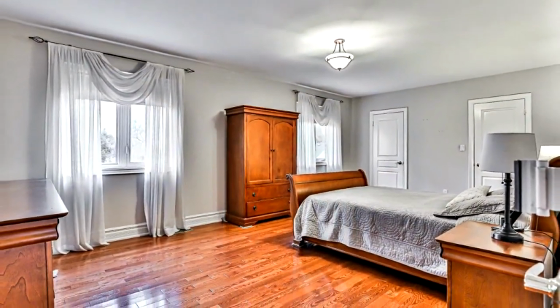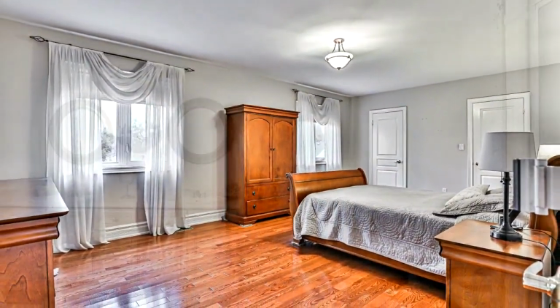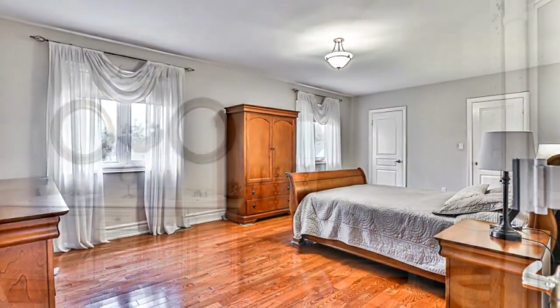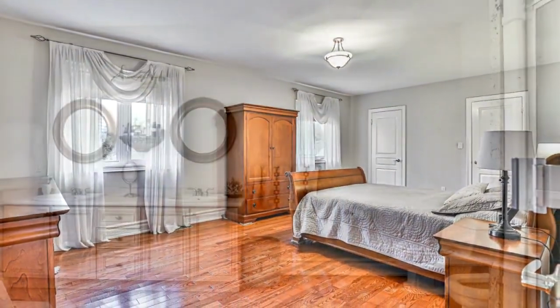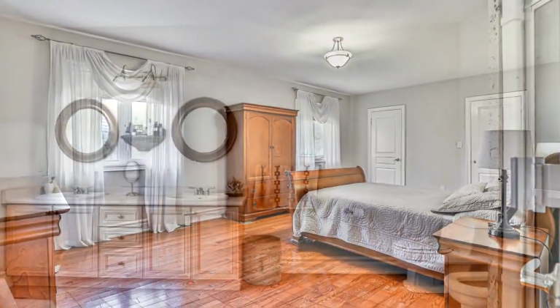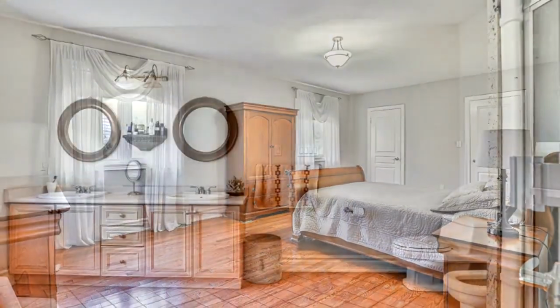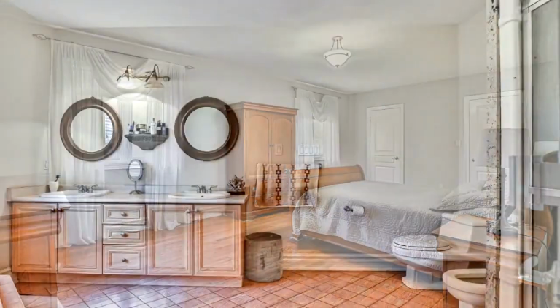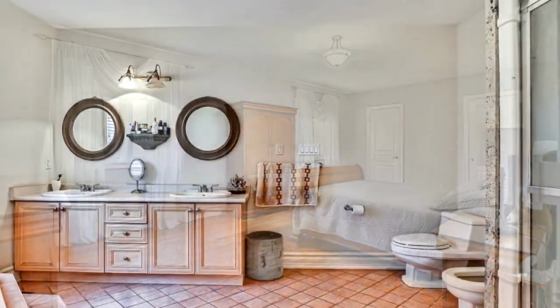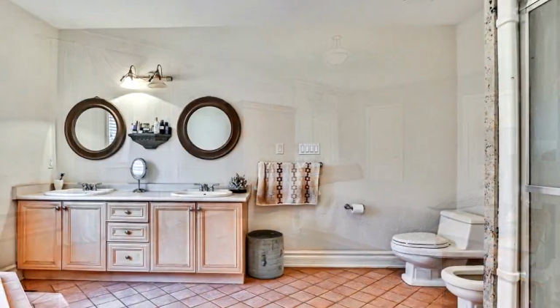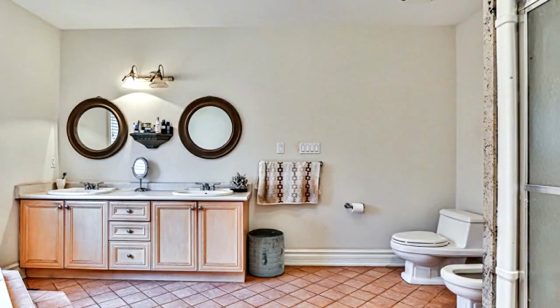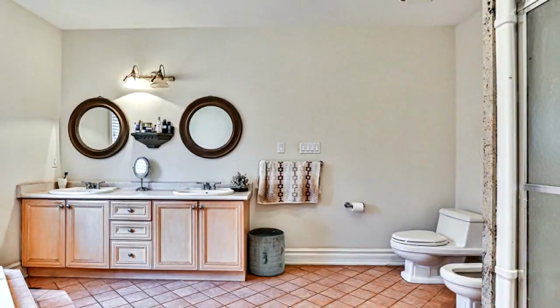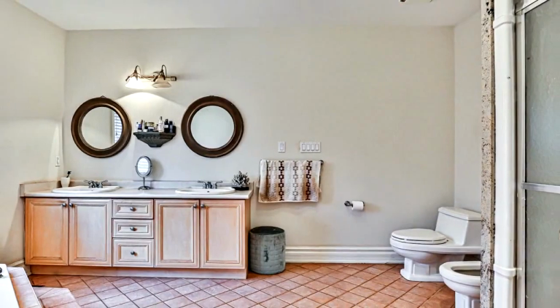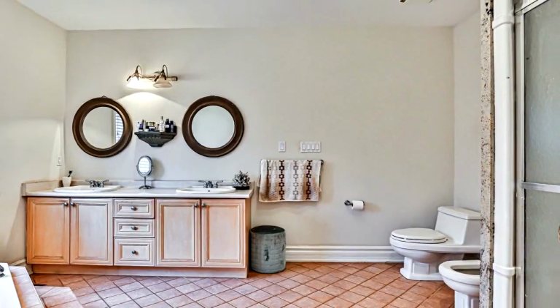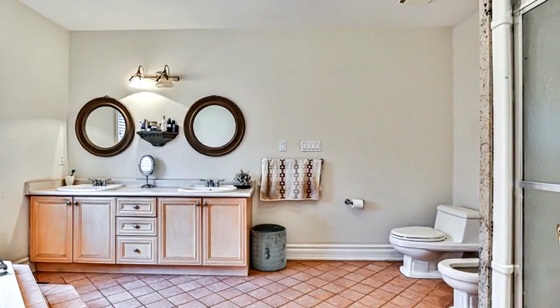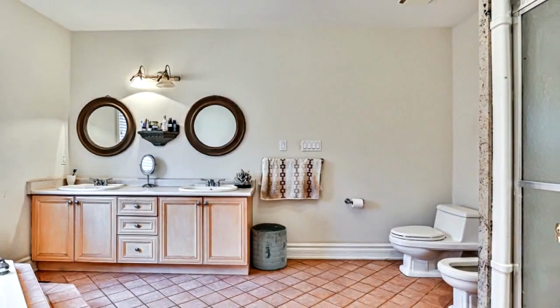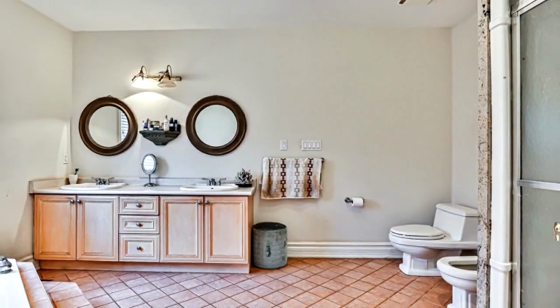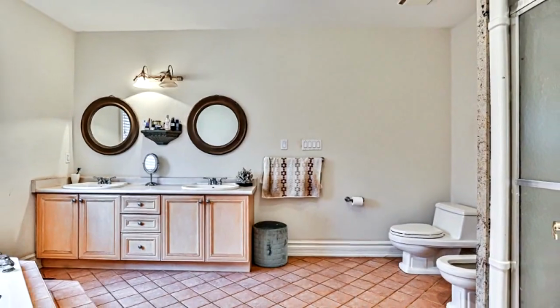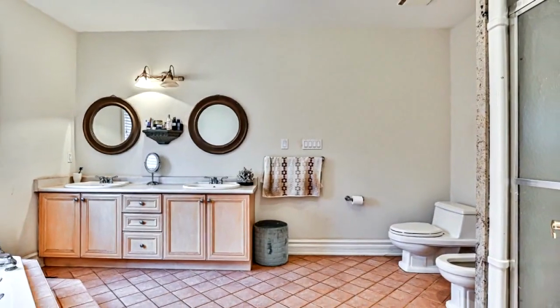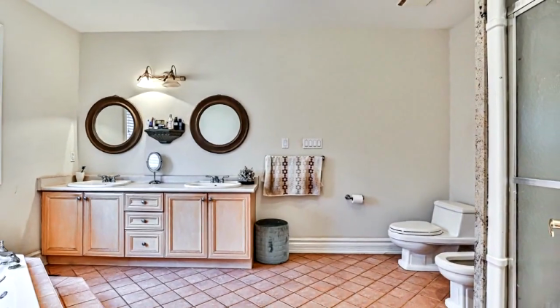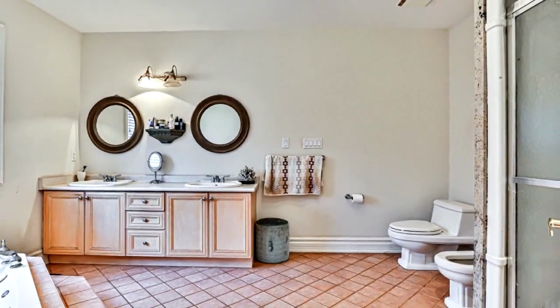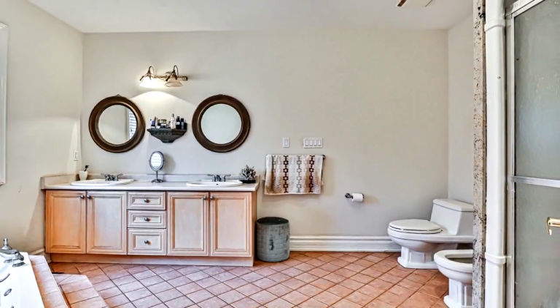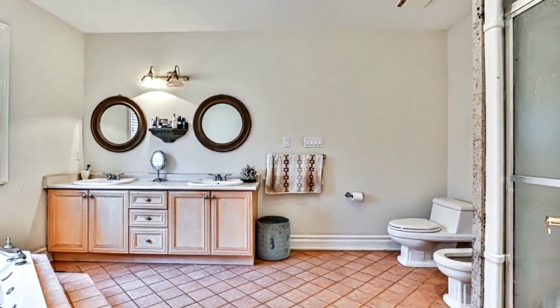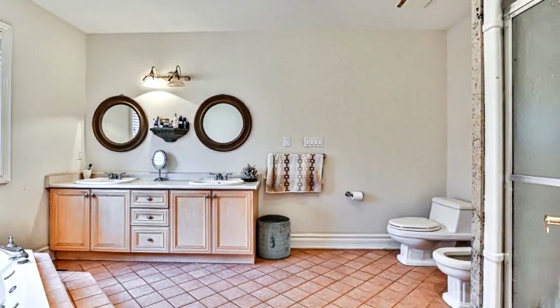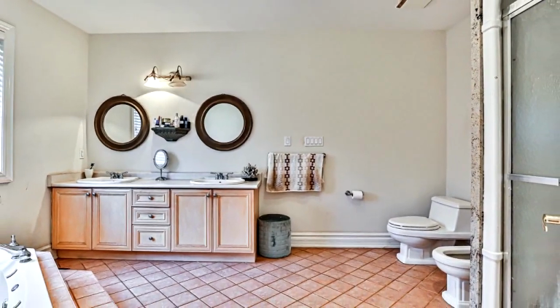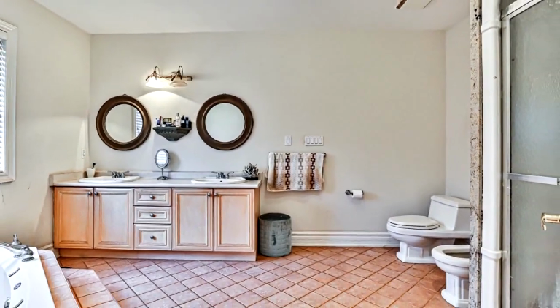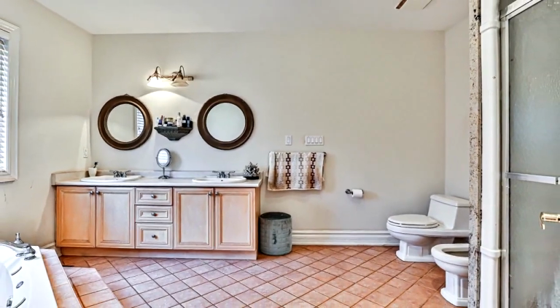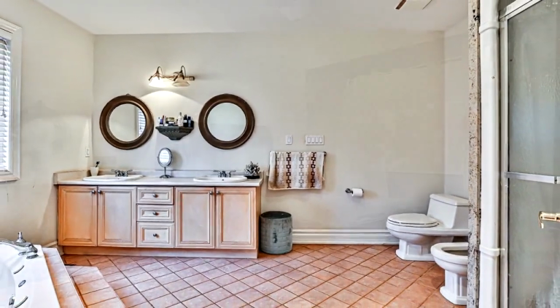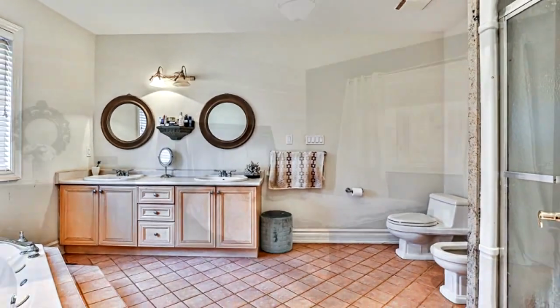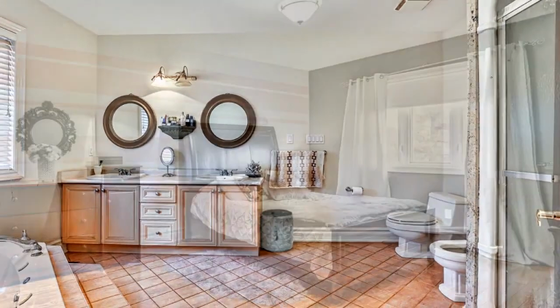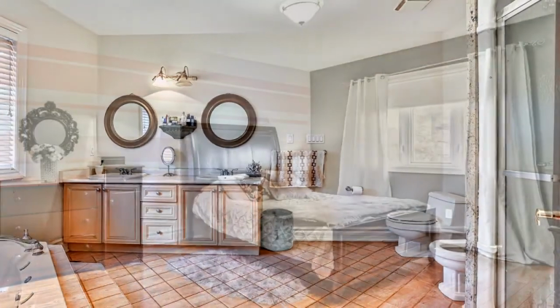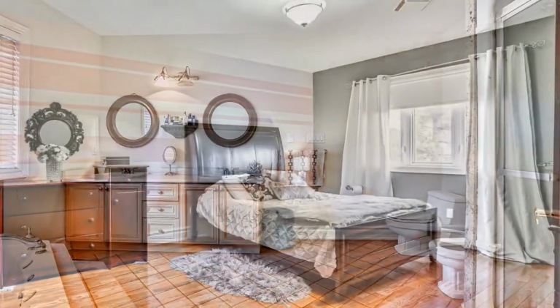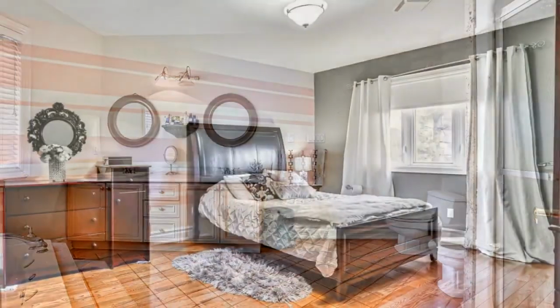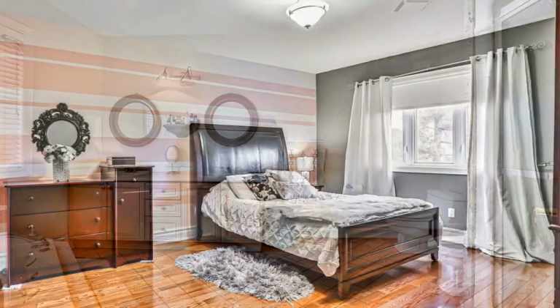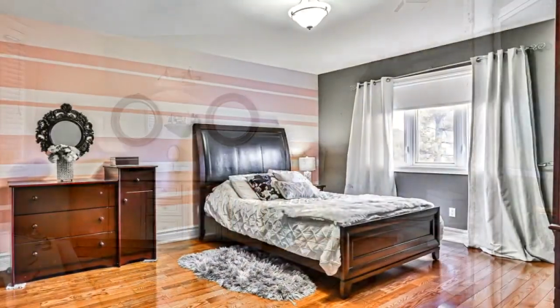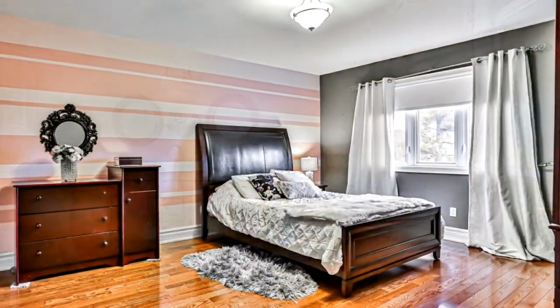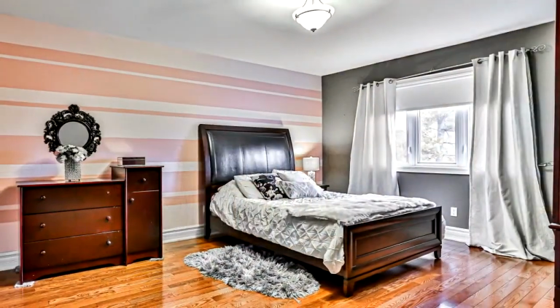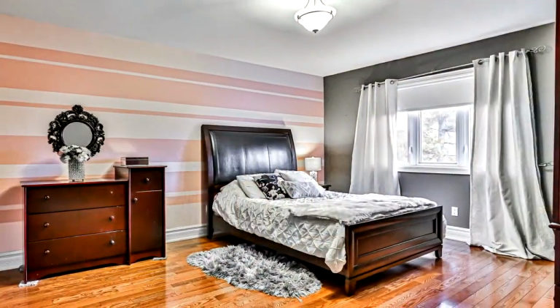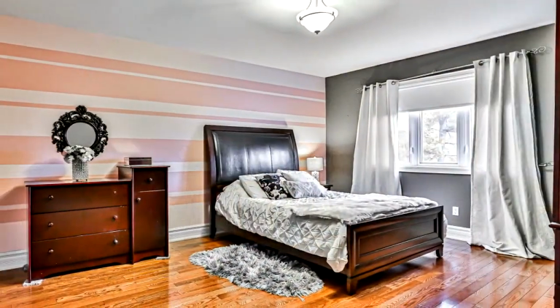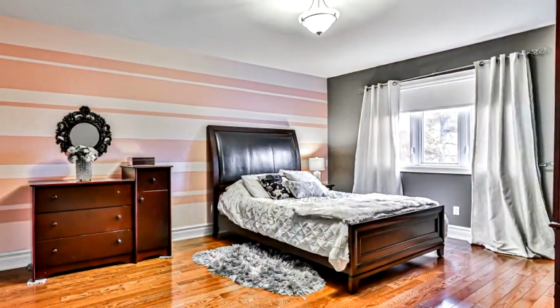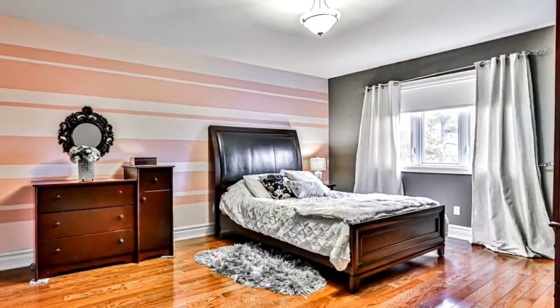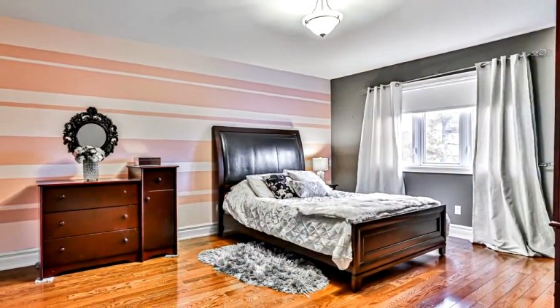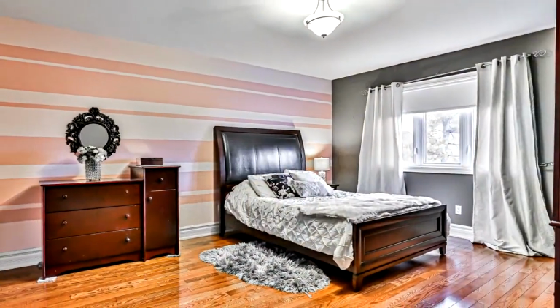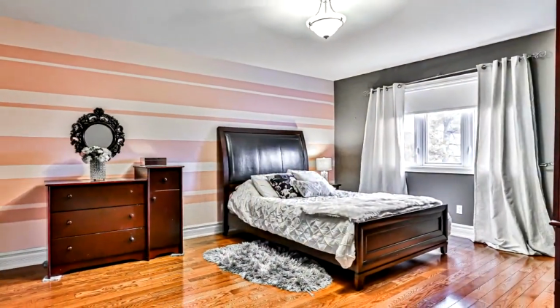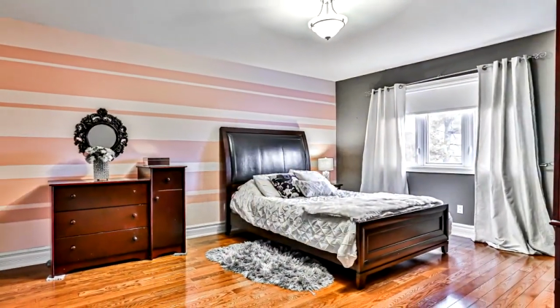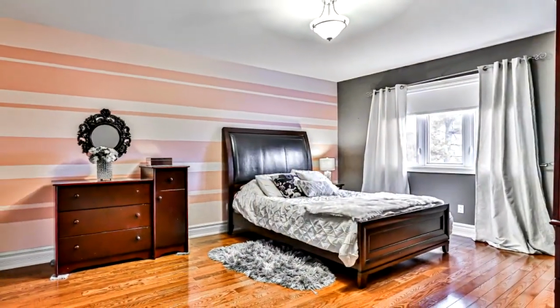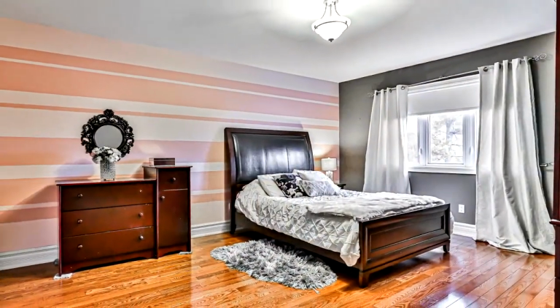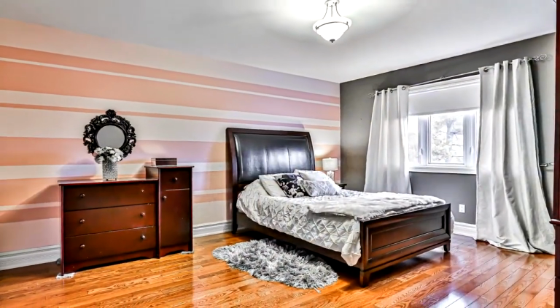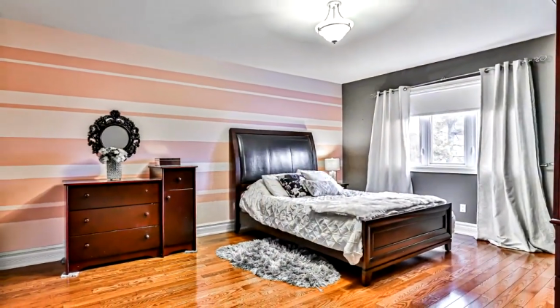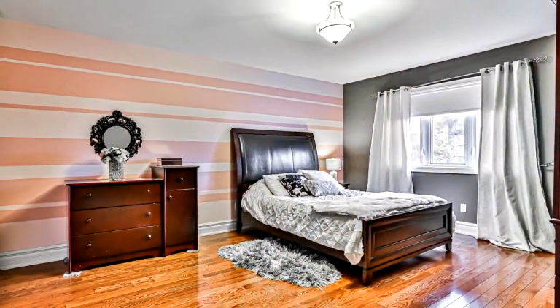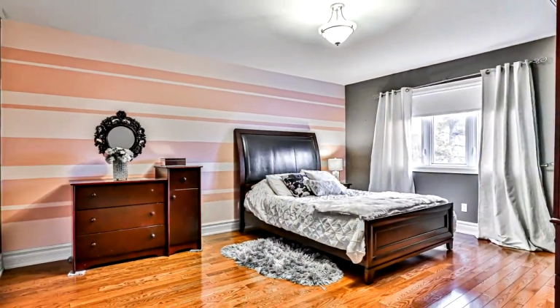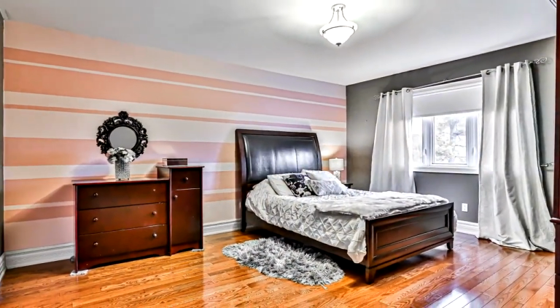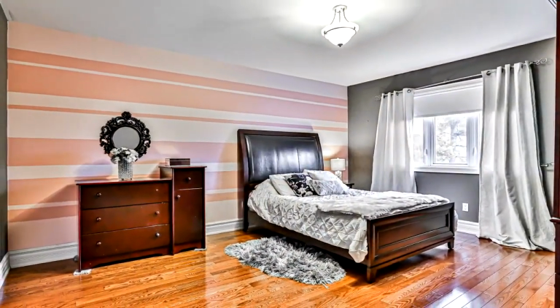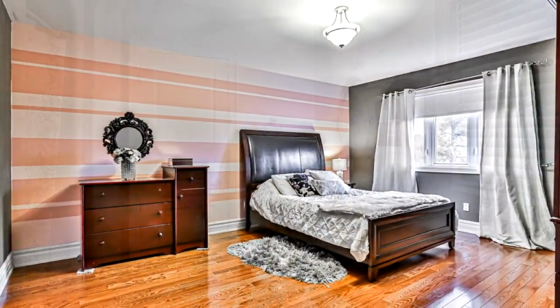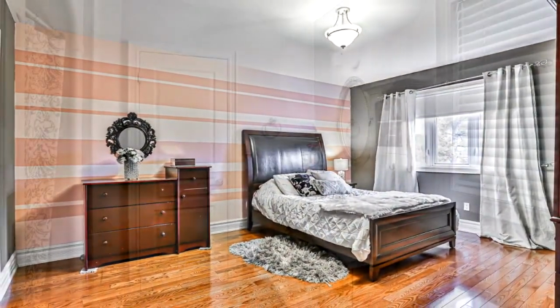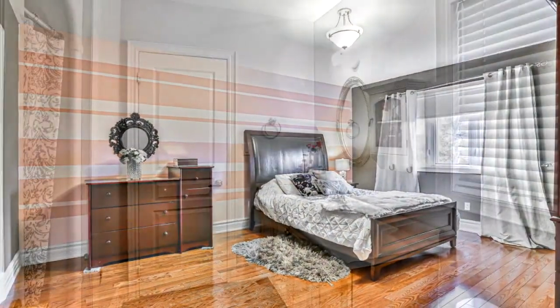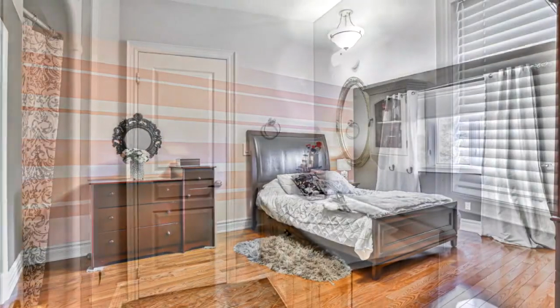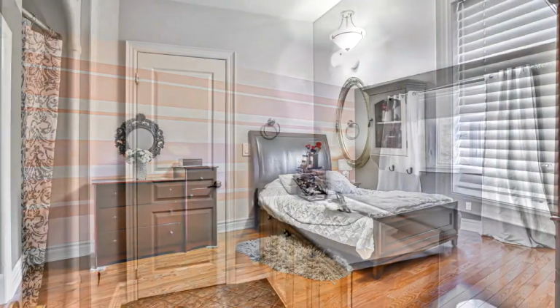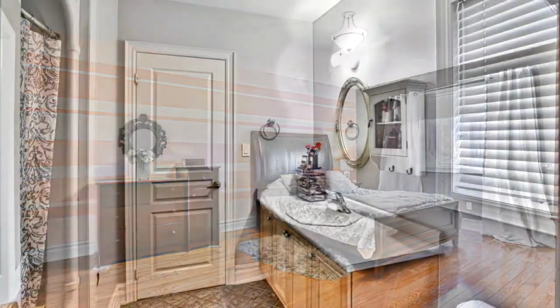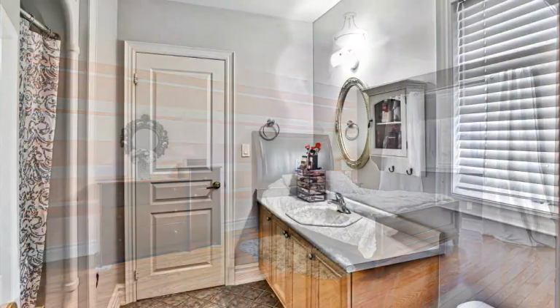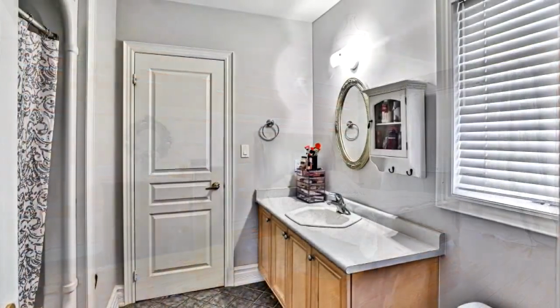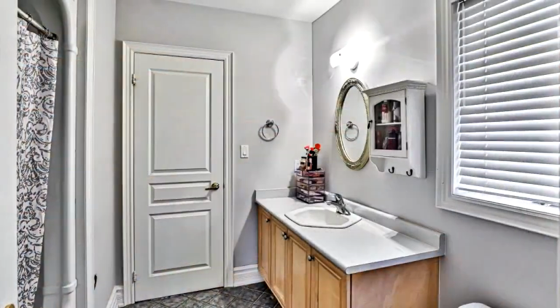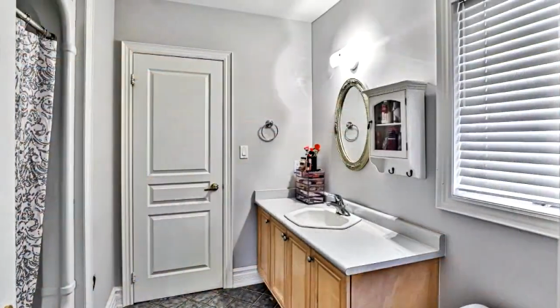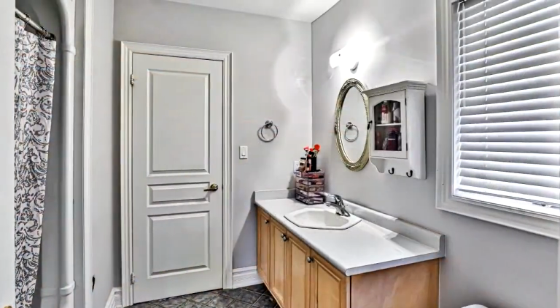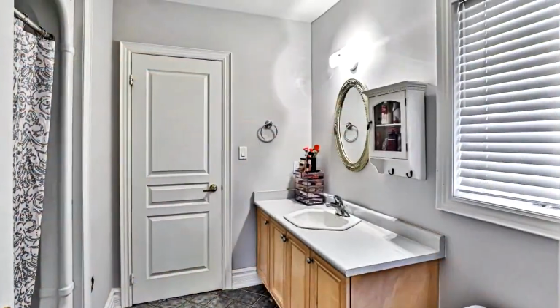423-foot-depth private backyard, steps to Yonge Street, close to all amenities. You won't want to miss this listing.